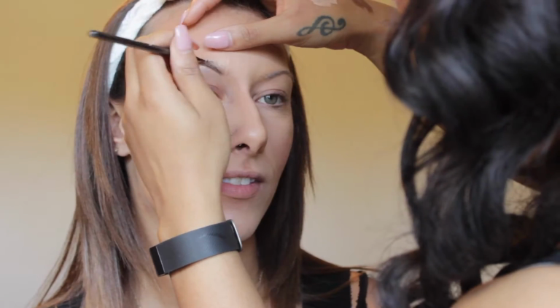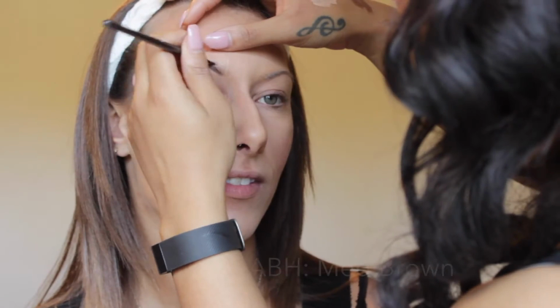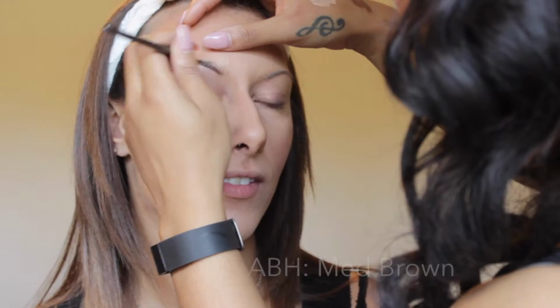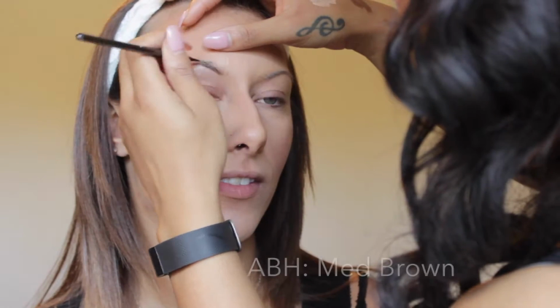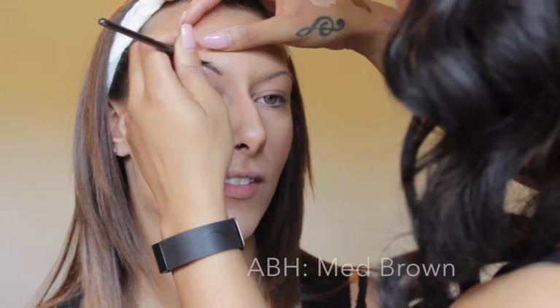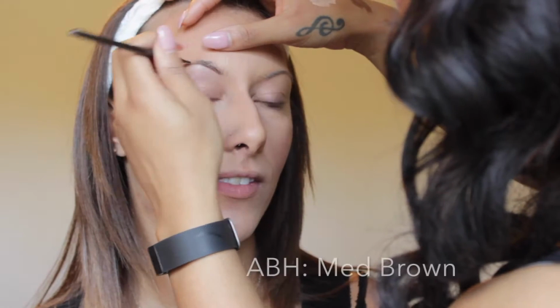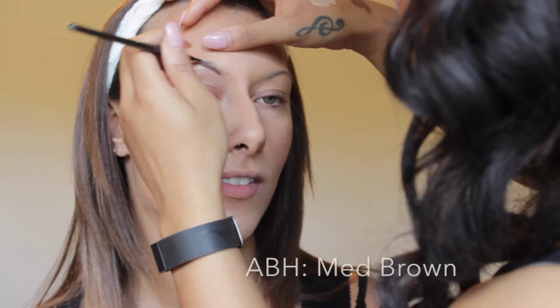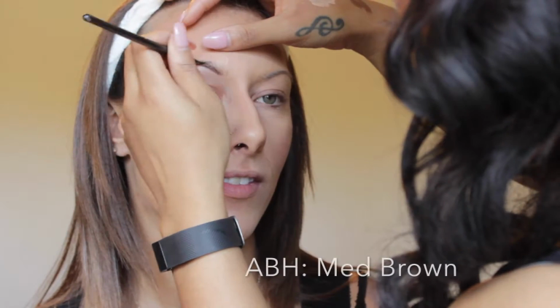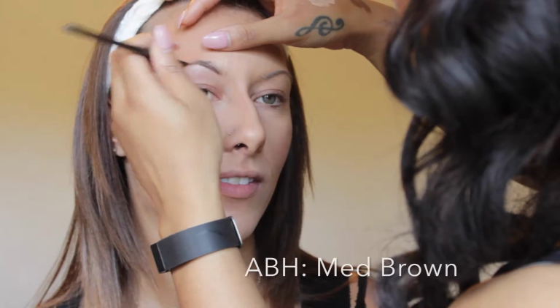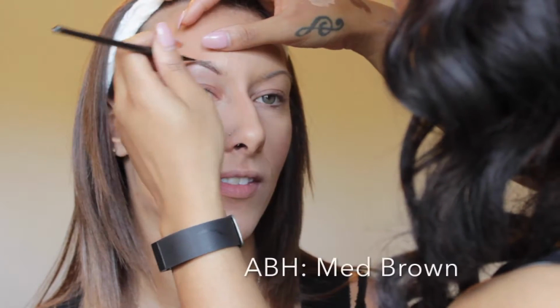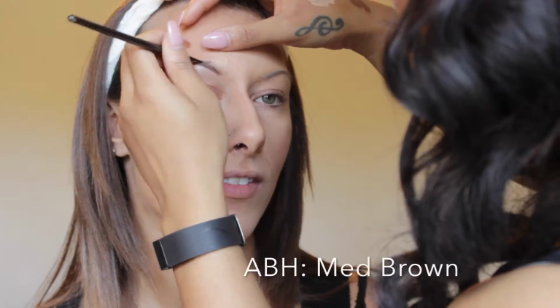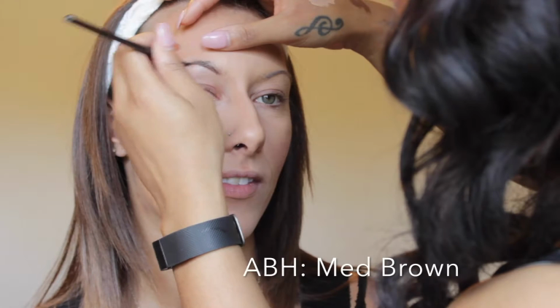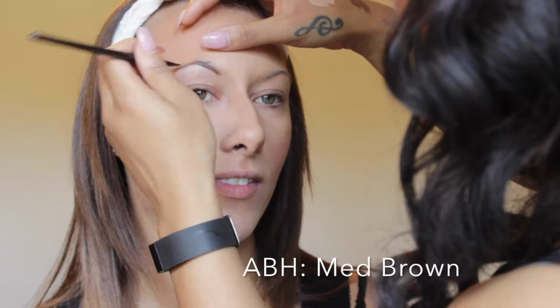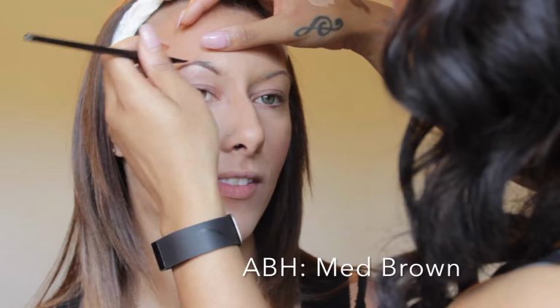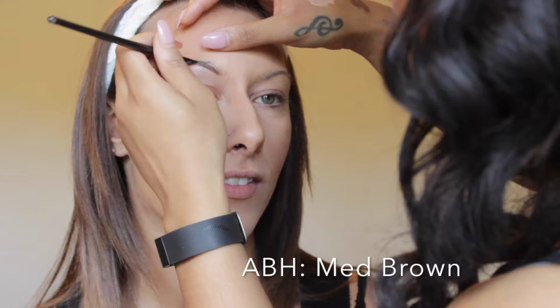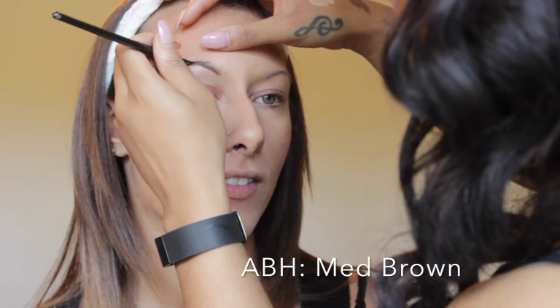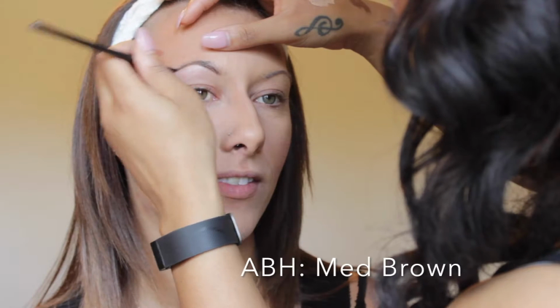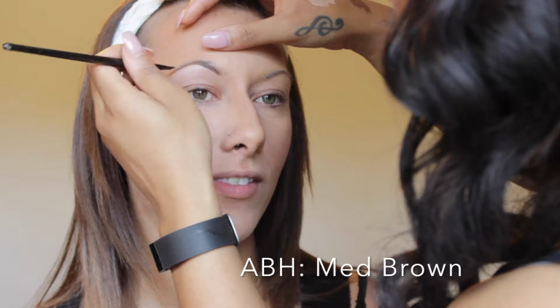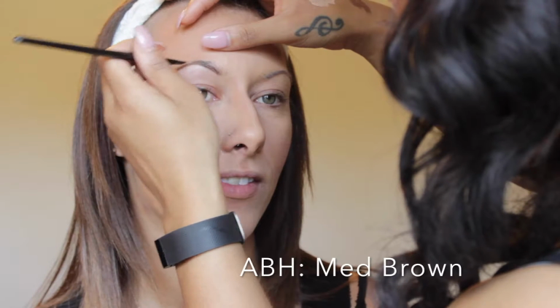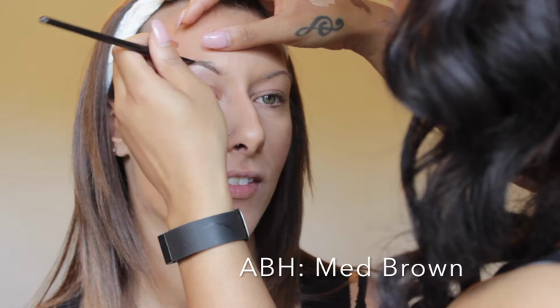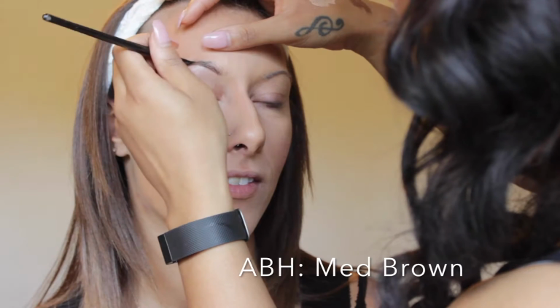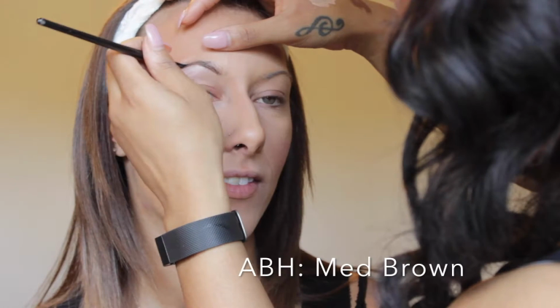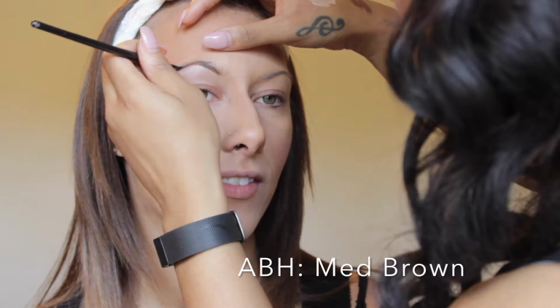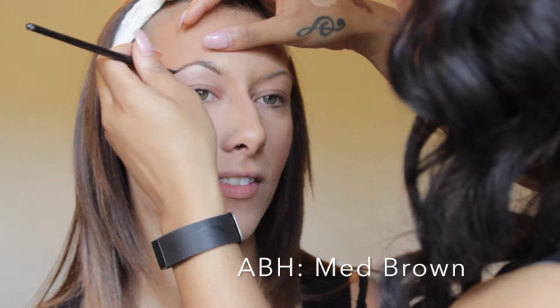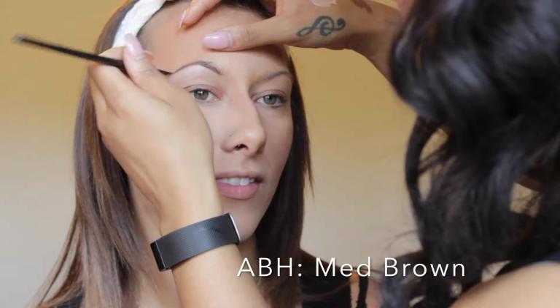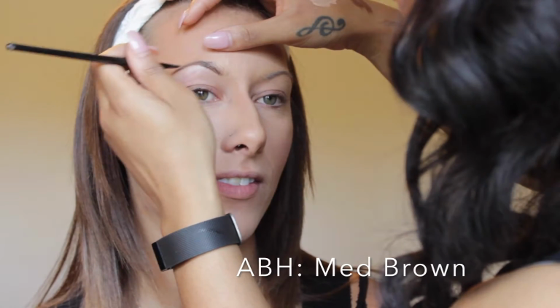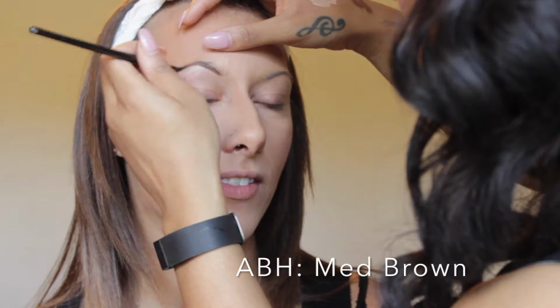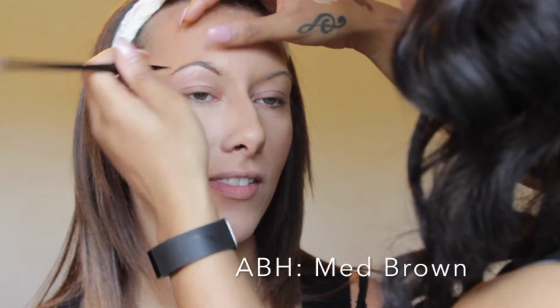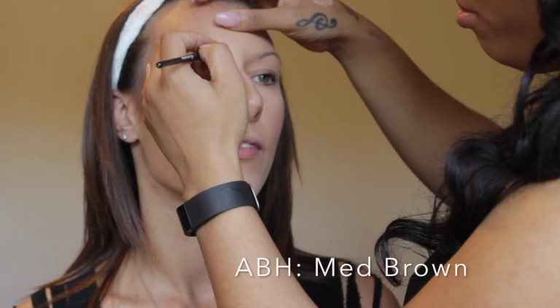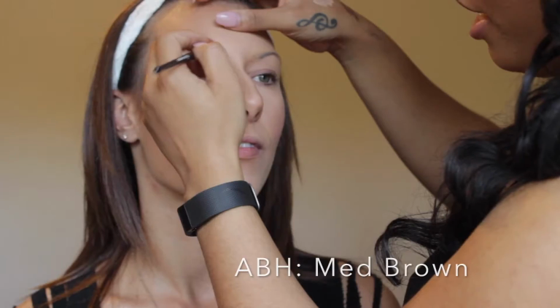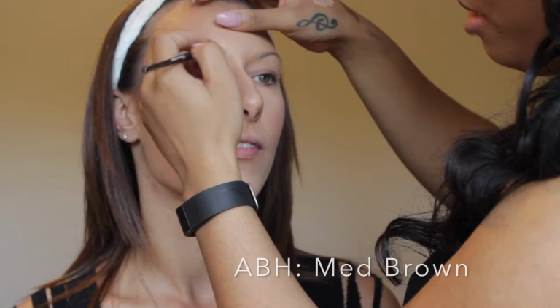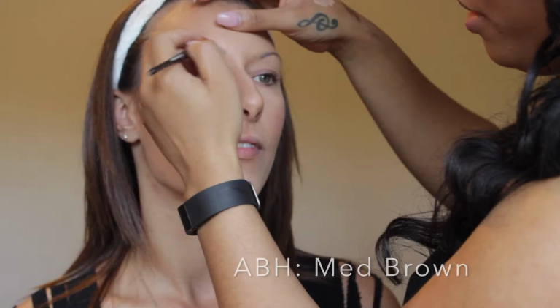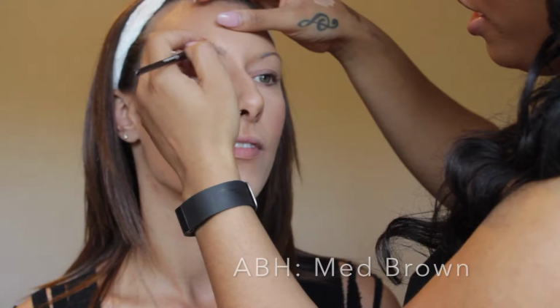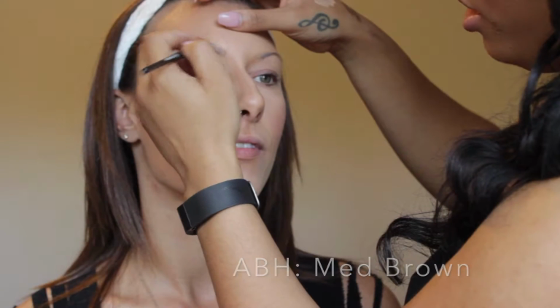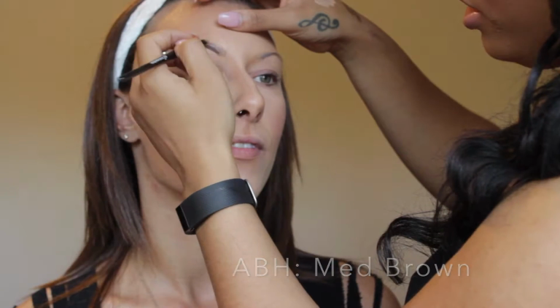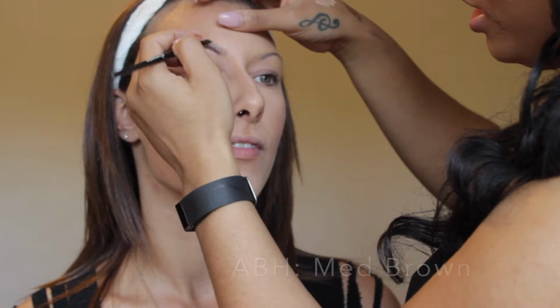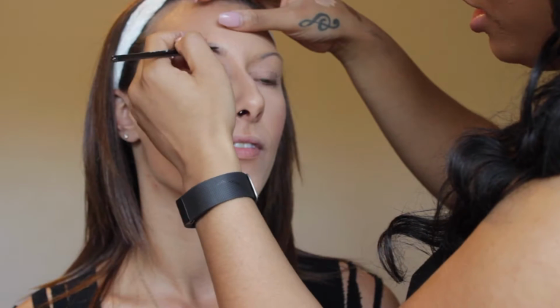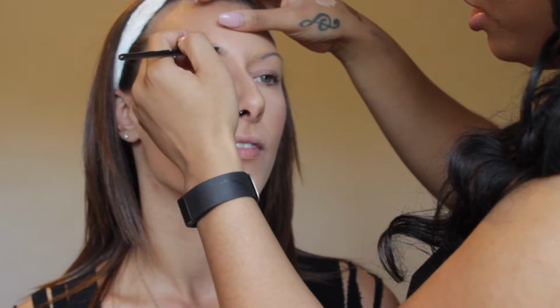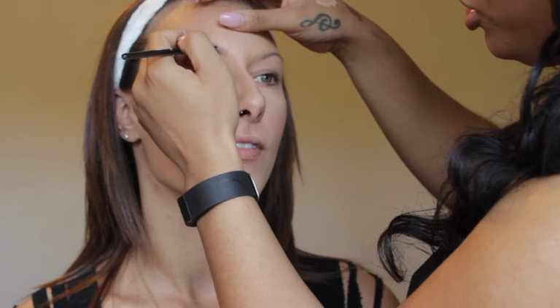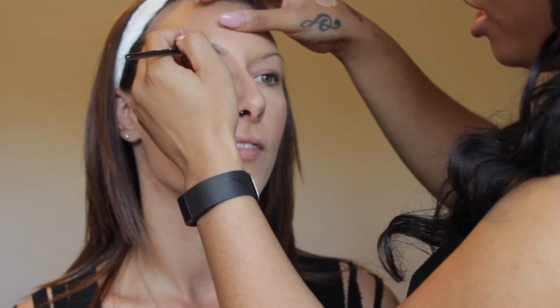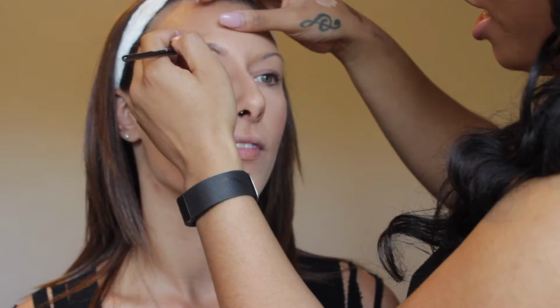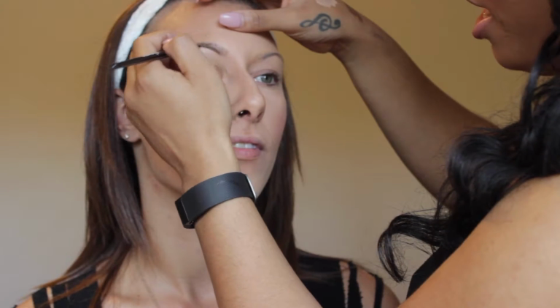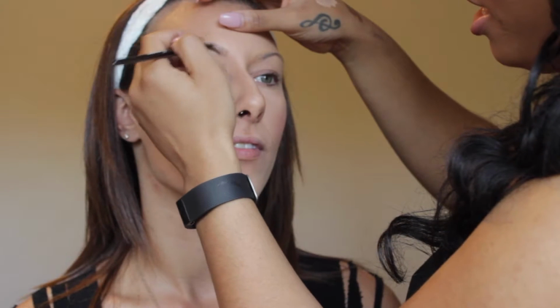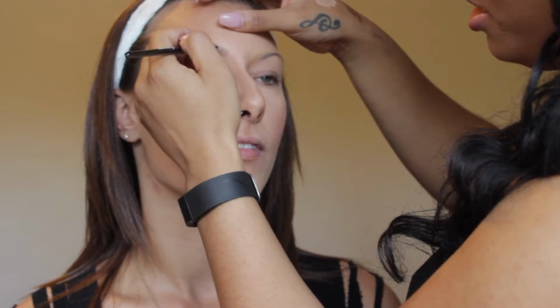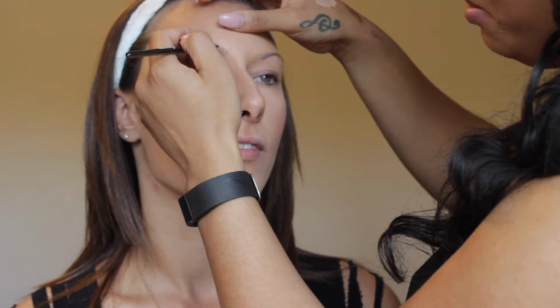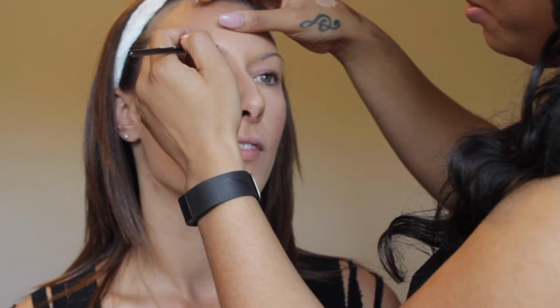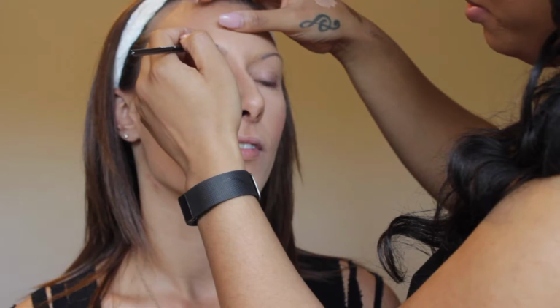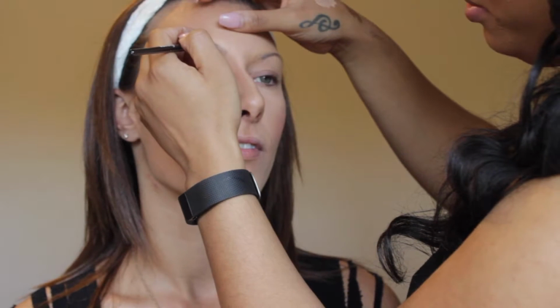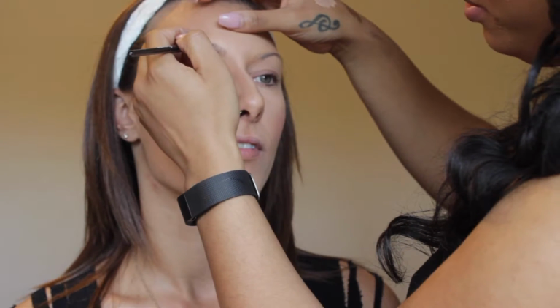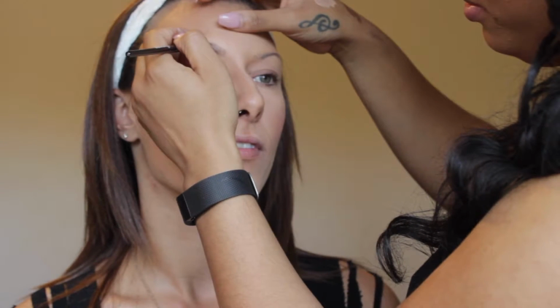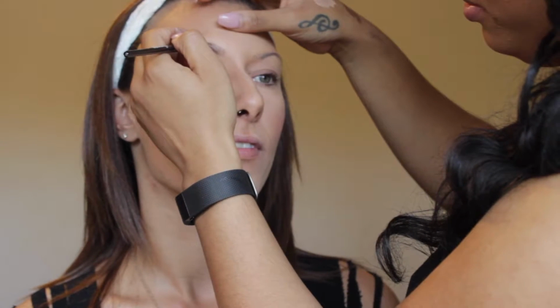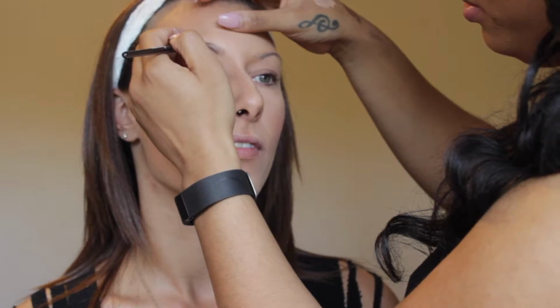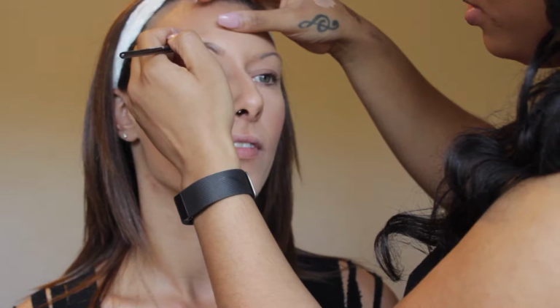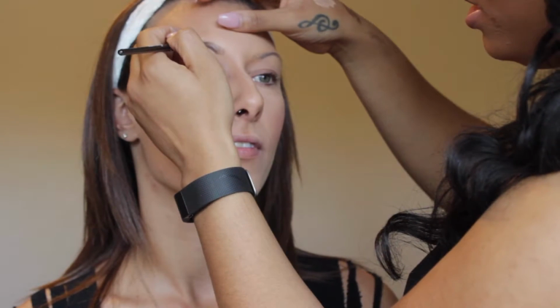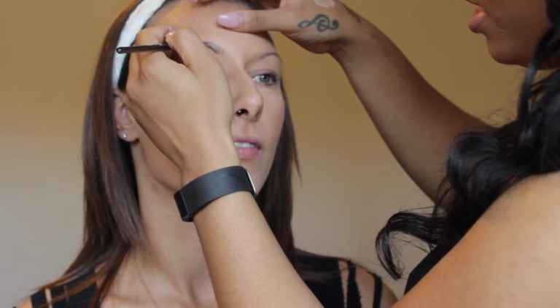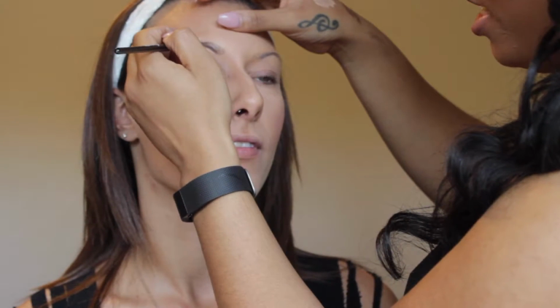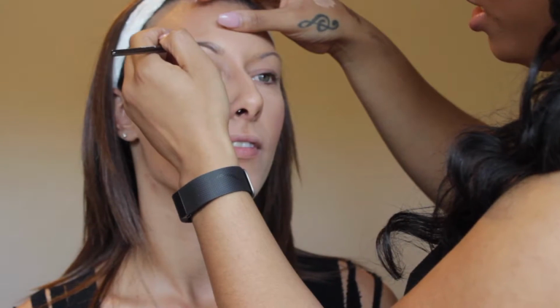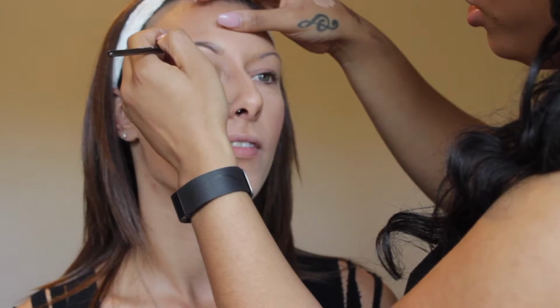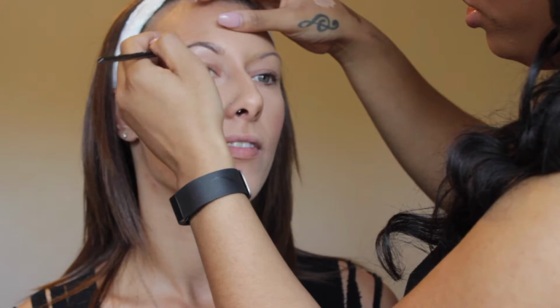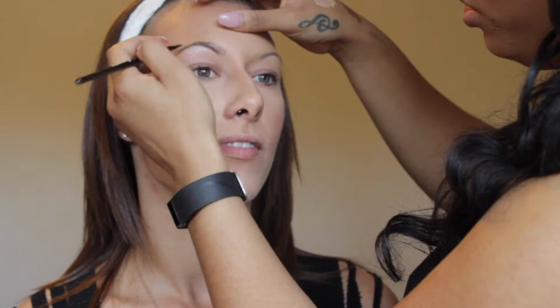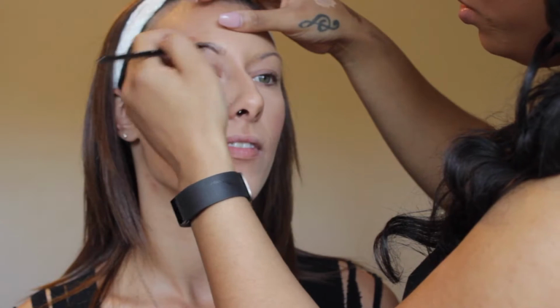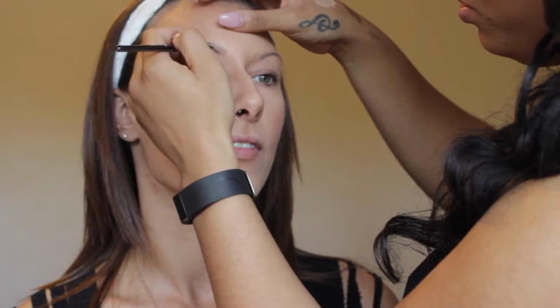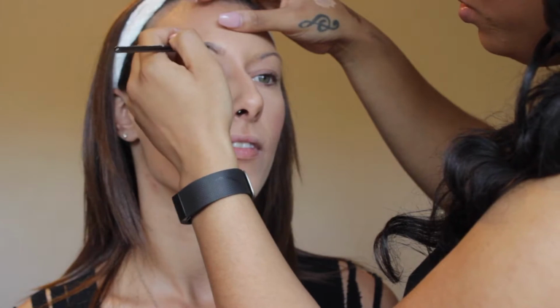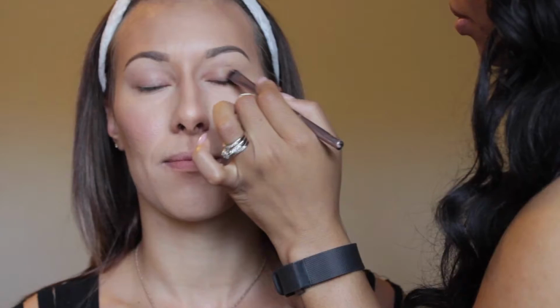Filling in the brows with medium brown Dip Brow from Anastasia Beverly Hills, making sure that we get them sculpted as best we can.